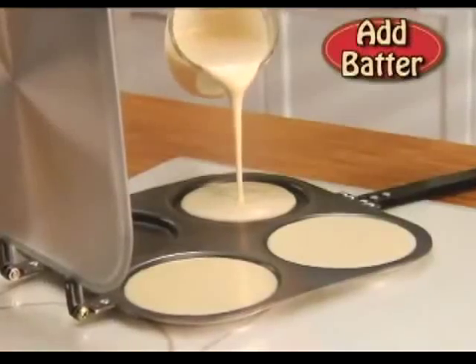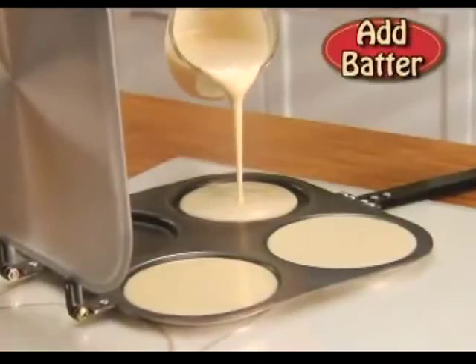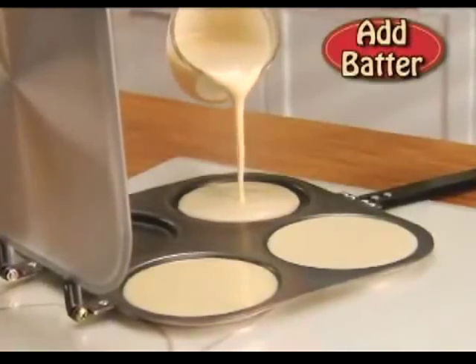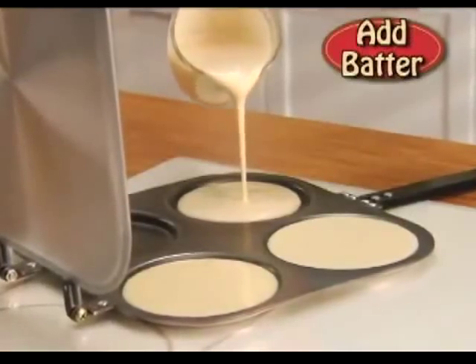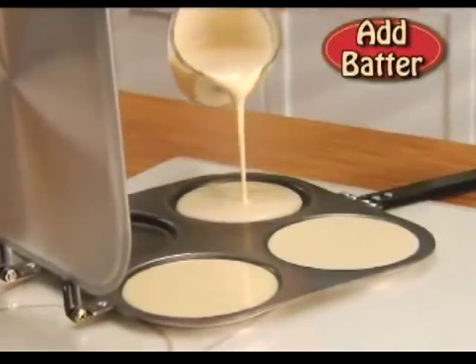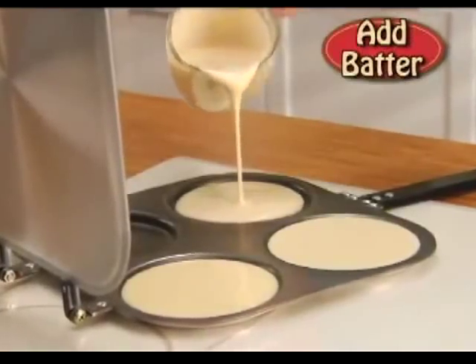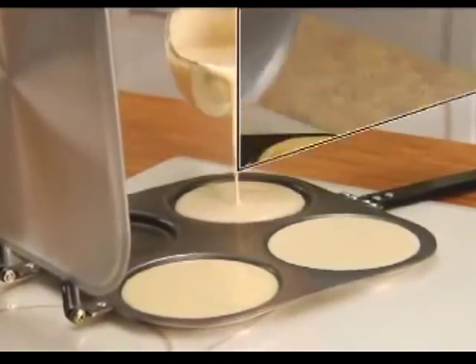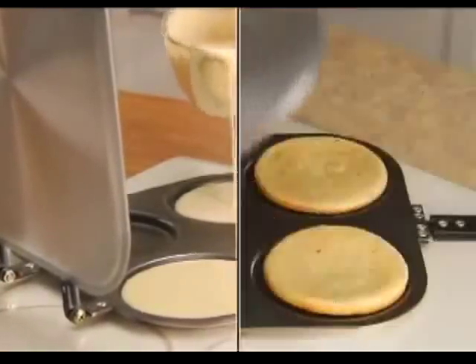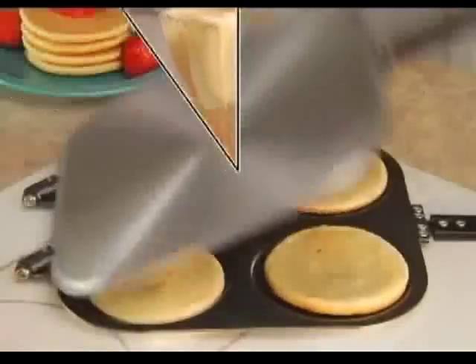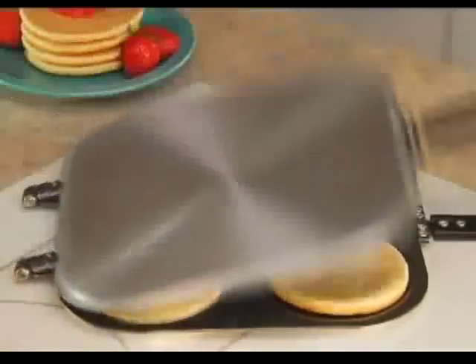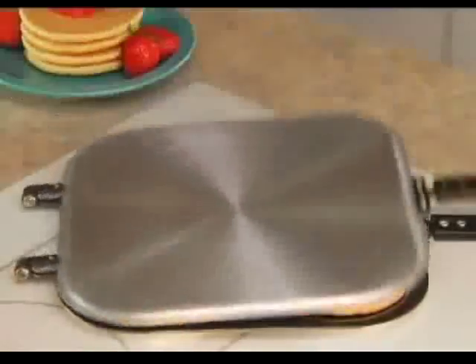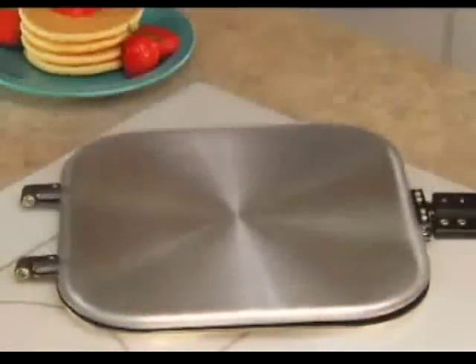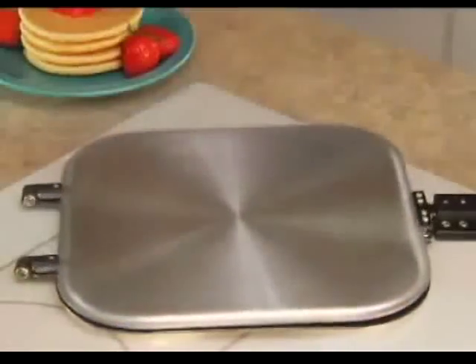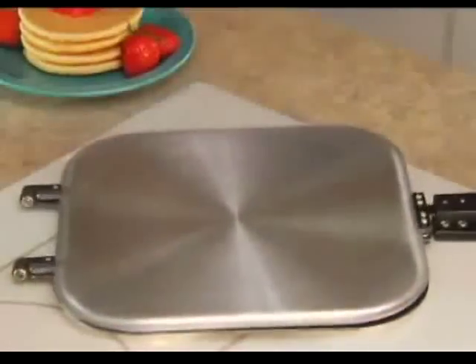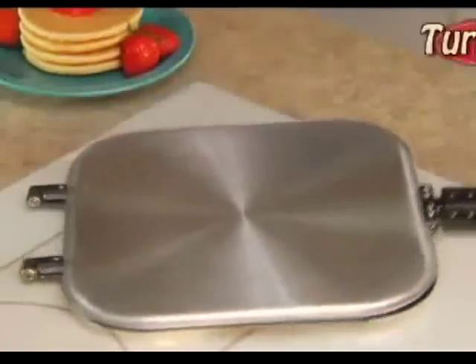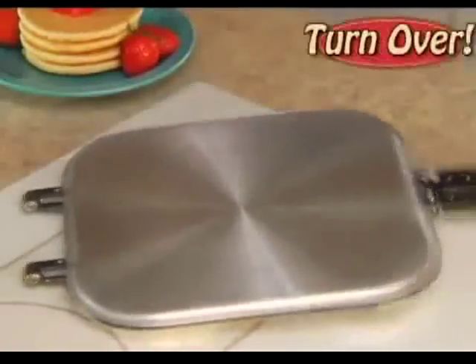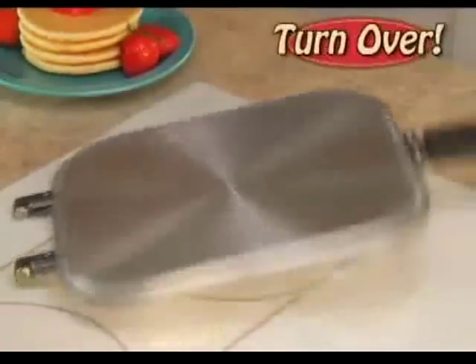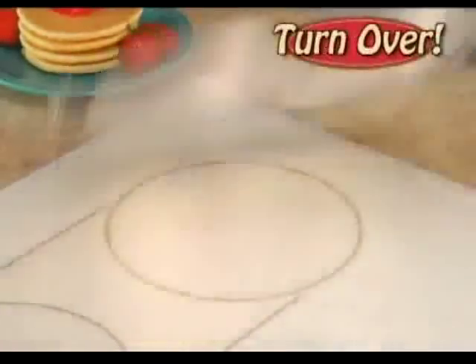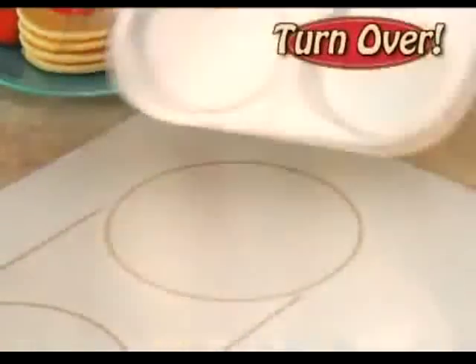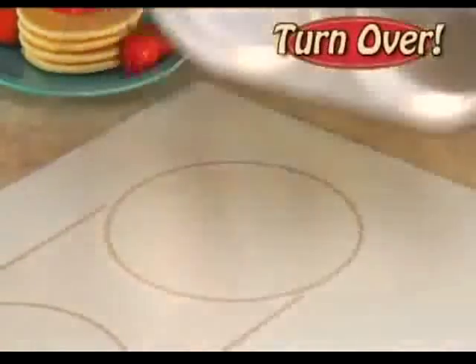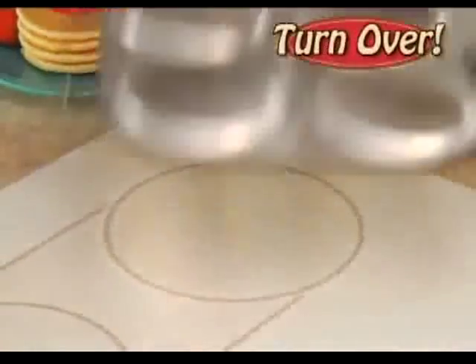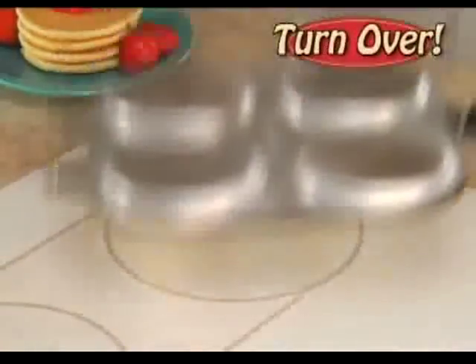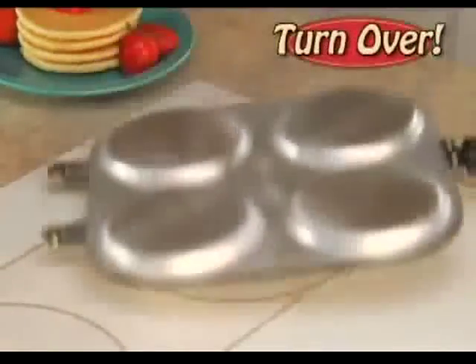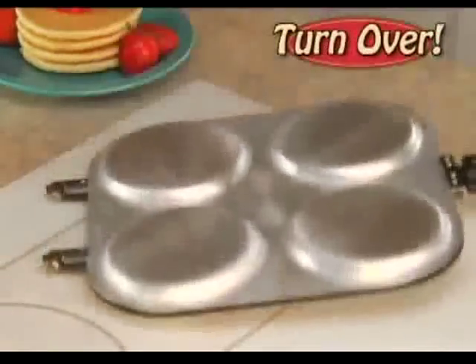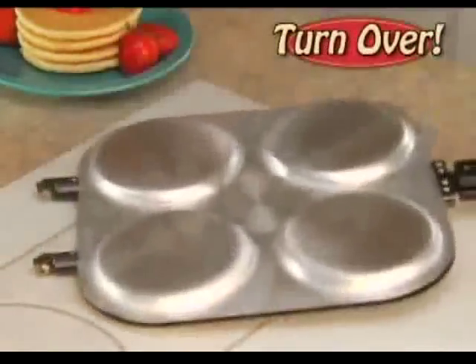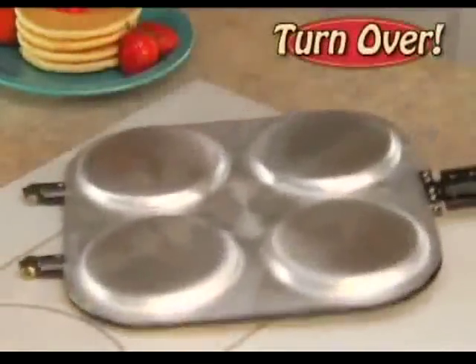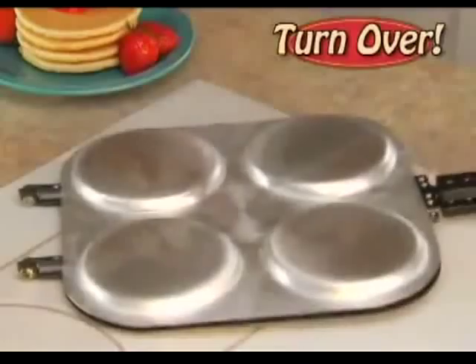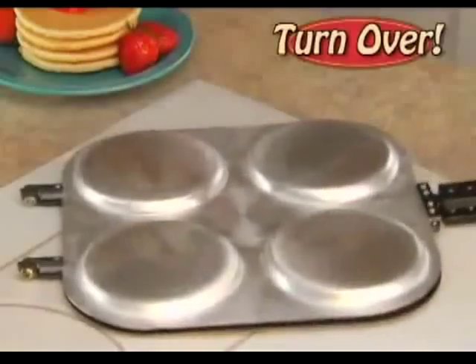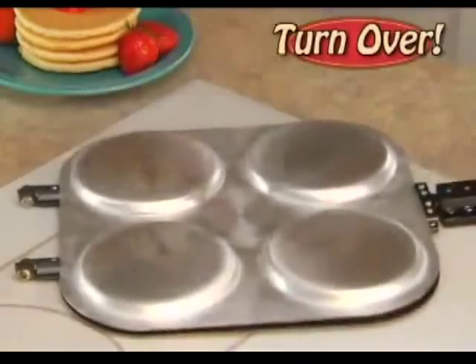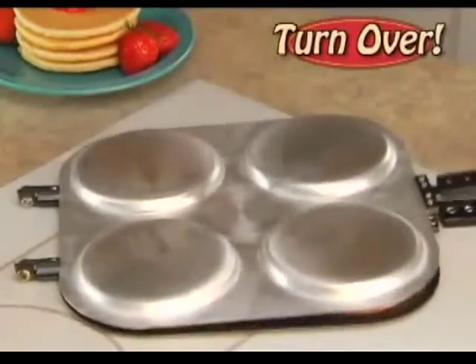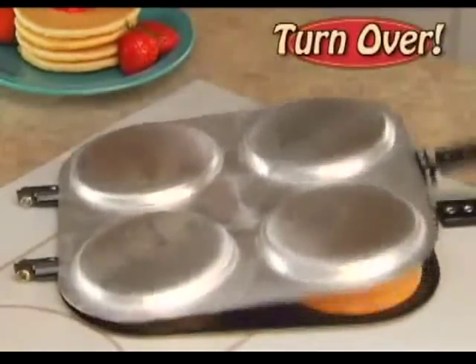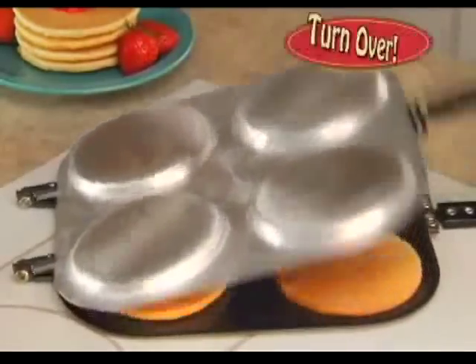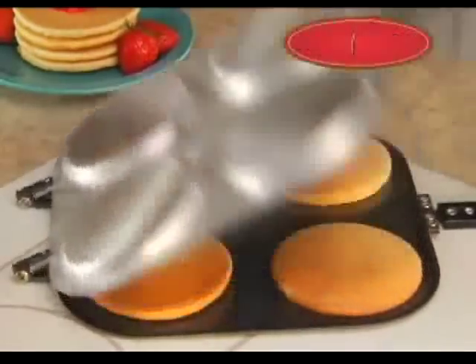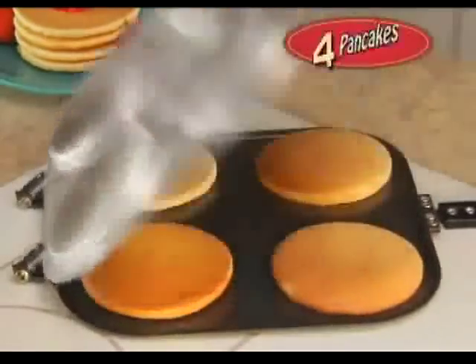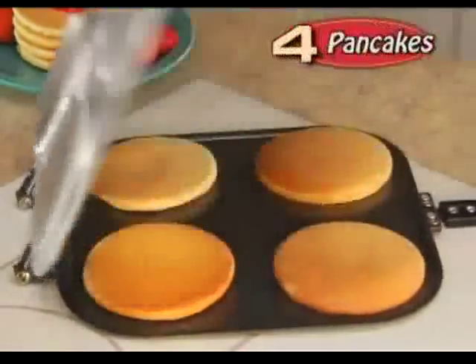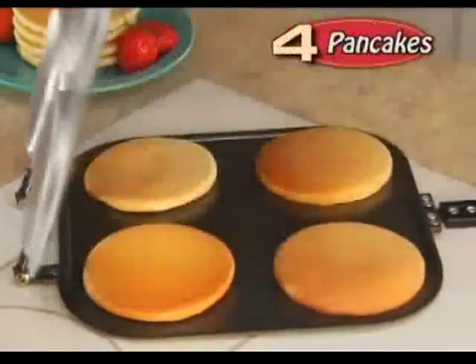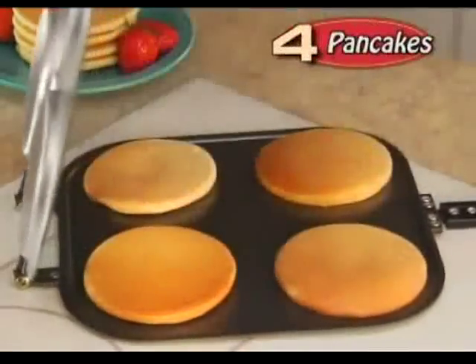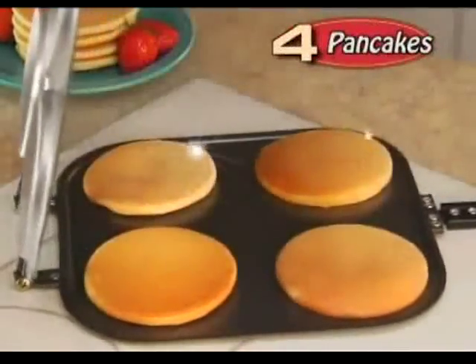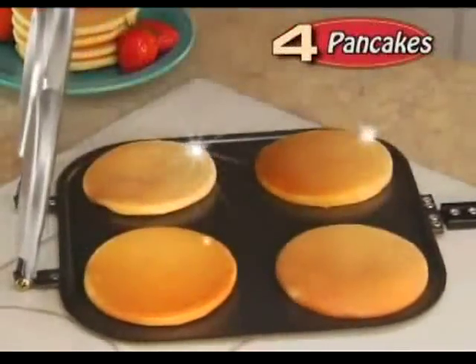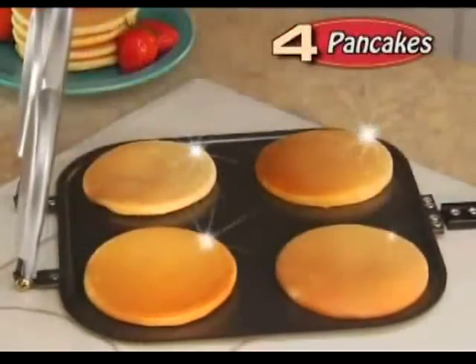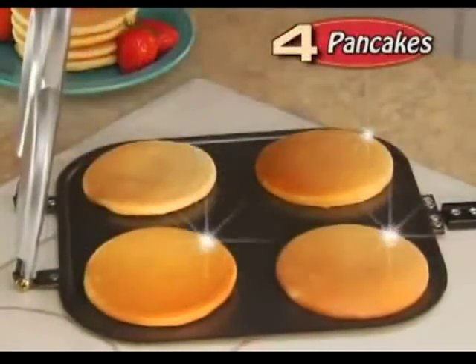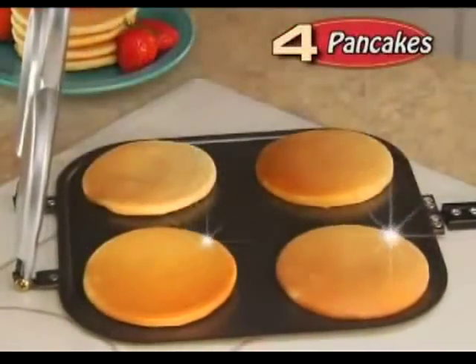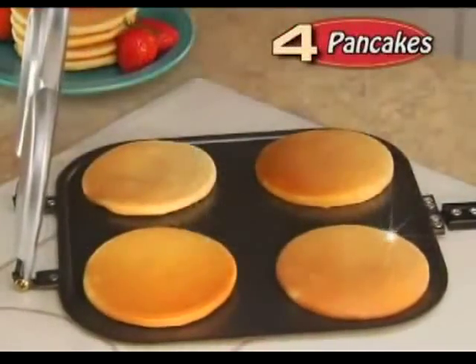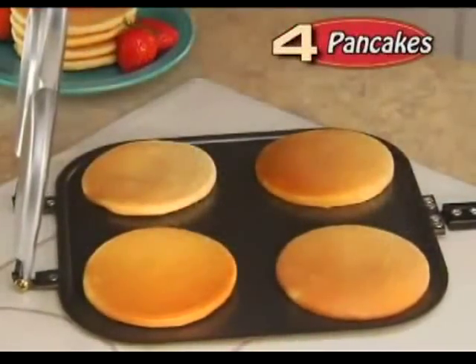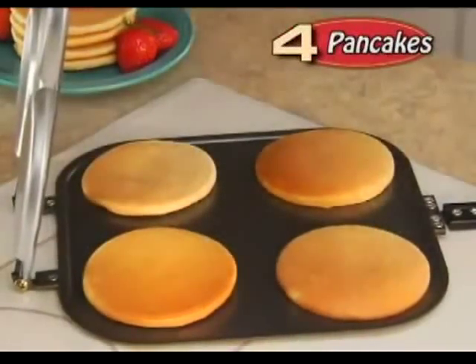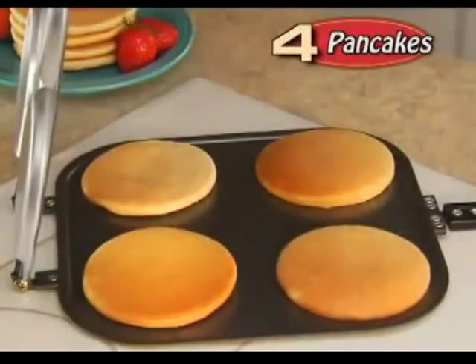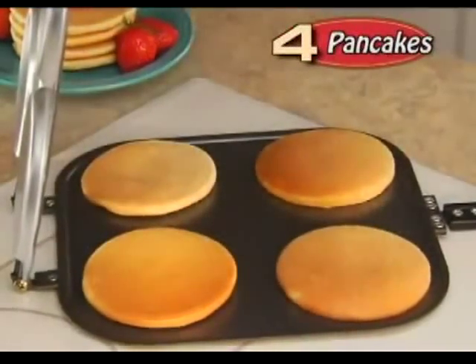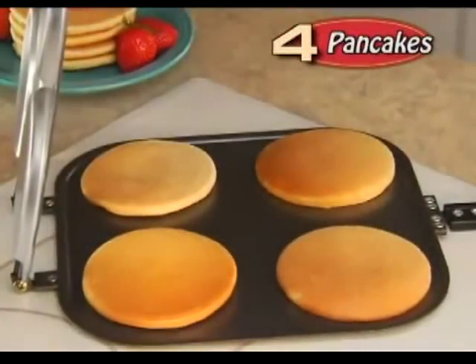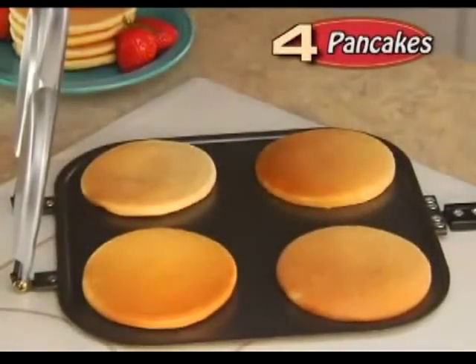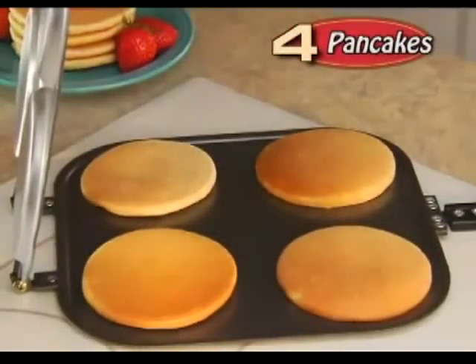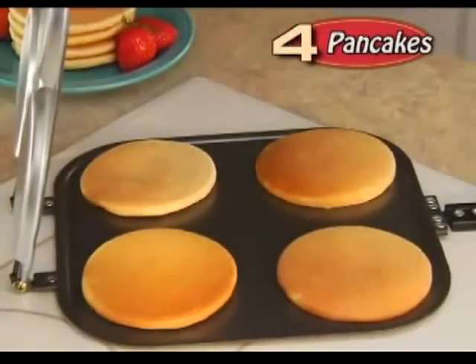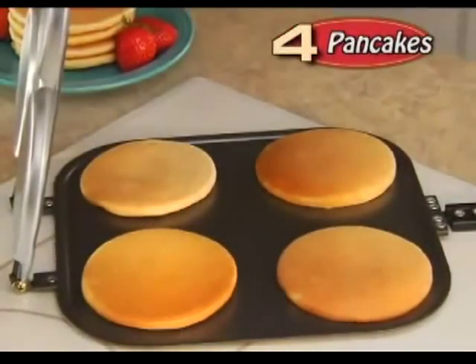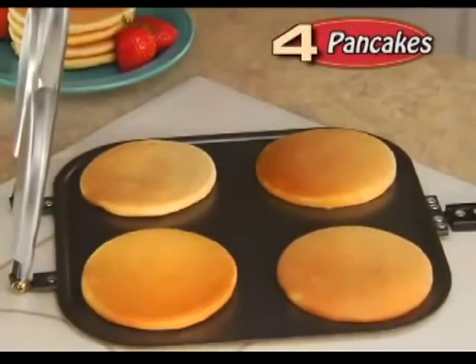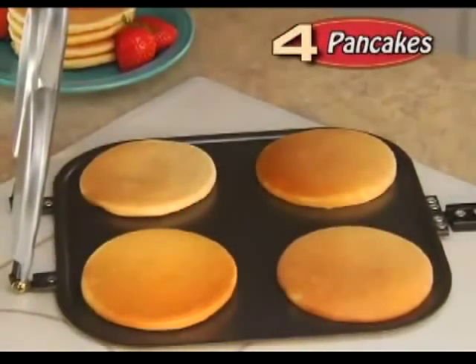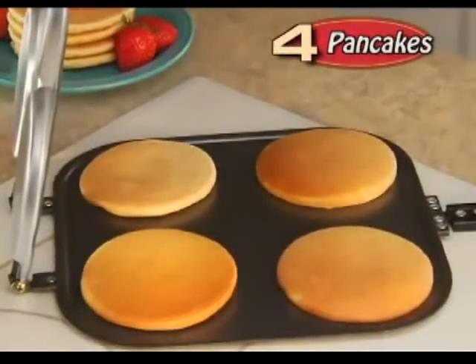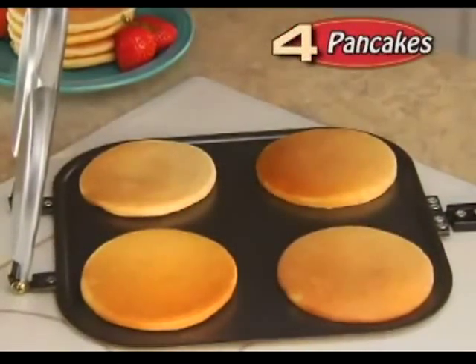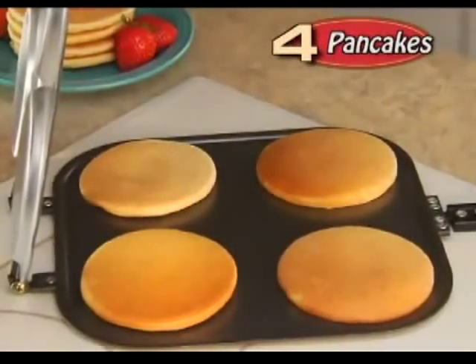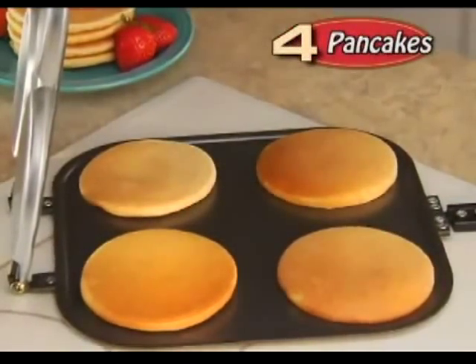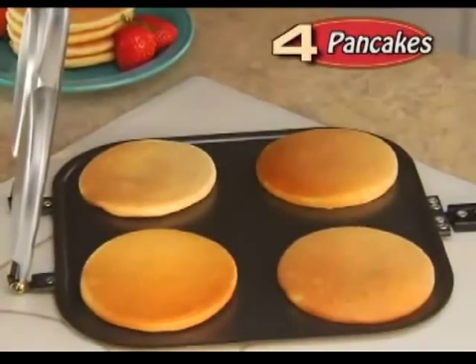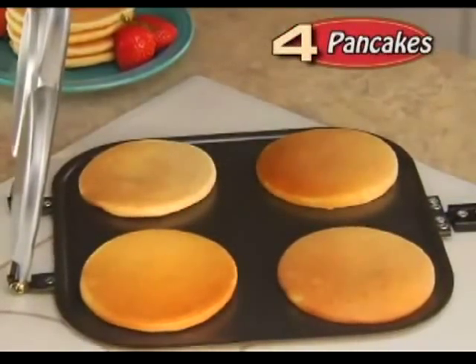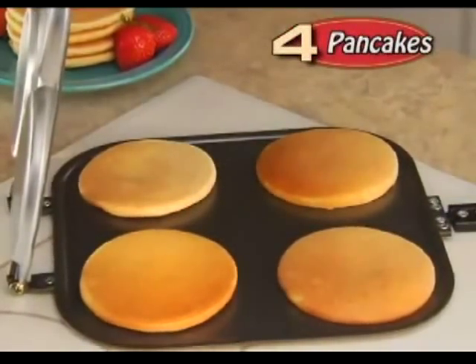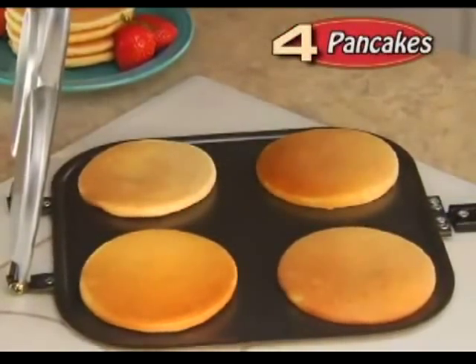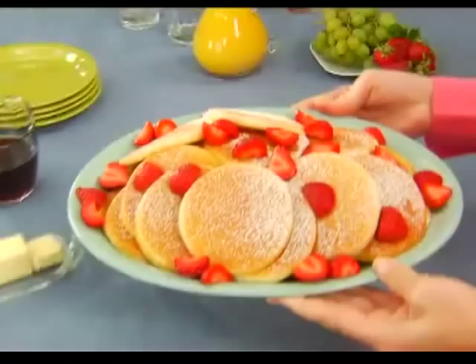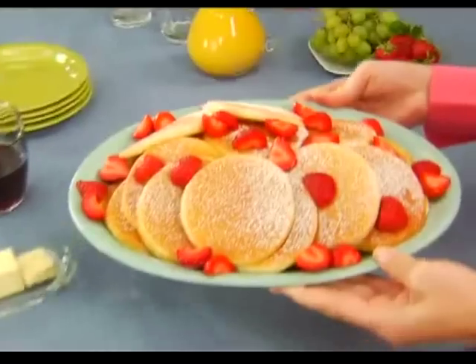Just add in your batter, close the lid, and turn it over. Wow! You've got four eye-popping pancakes just that easy.